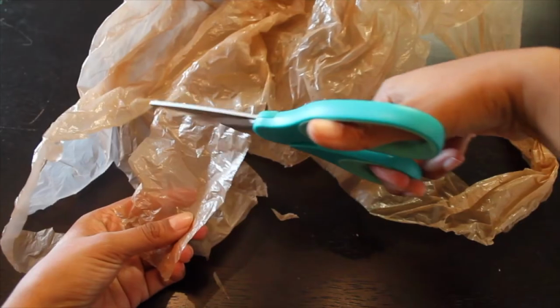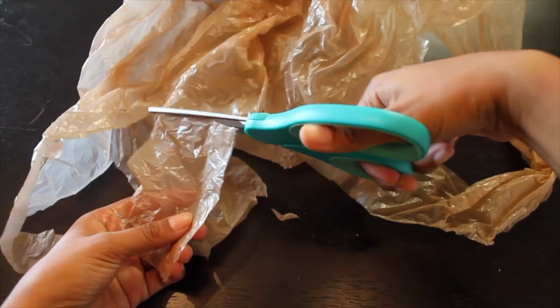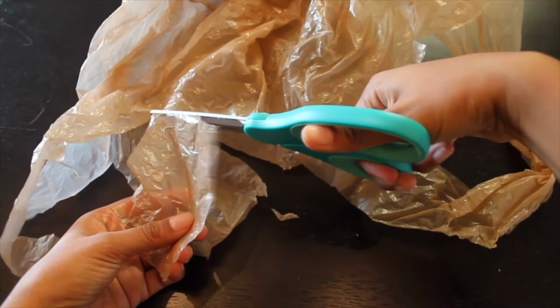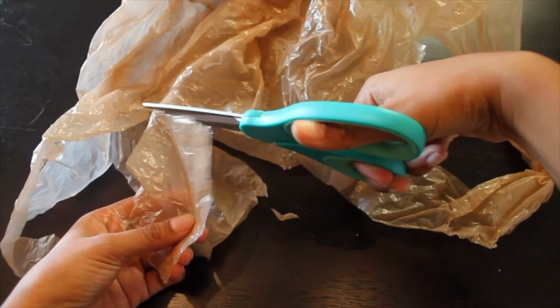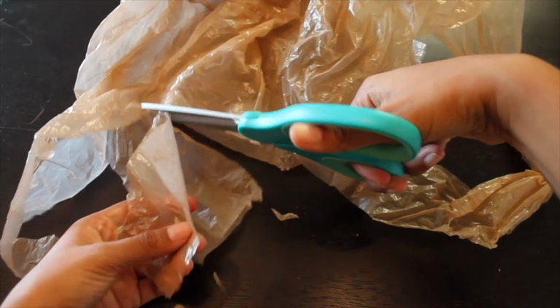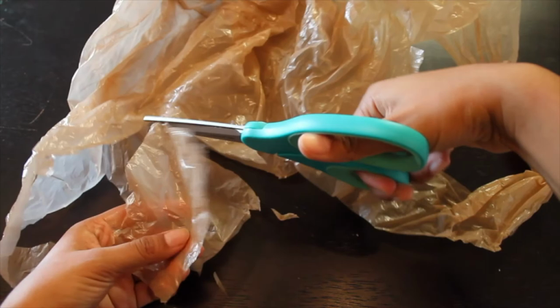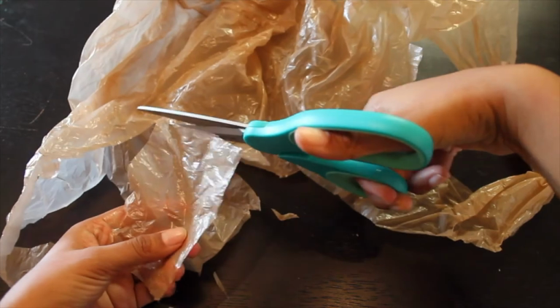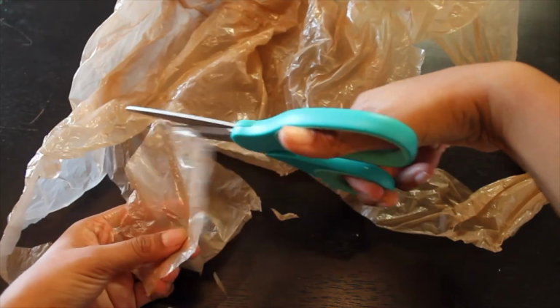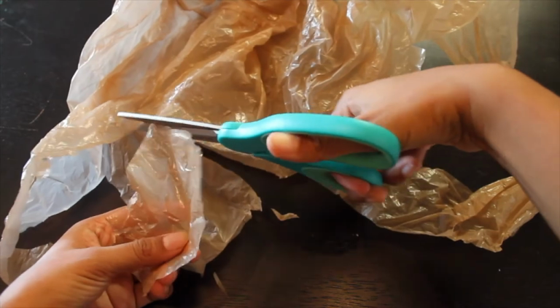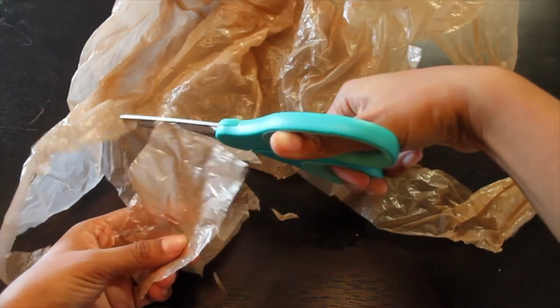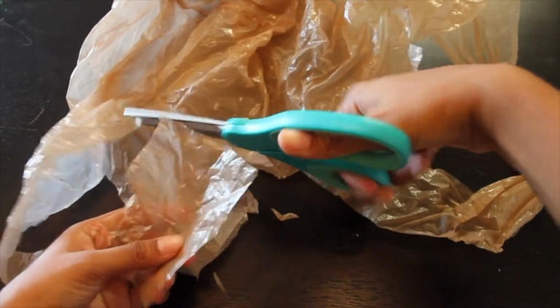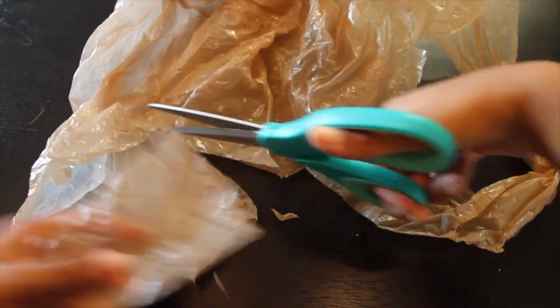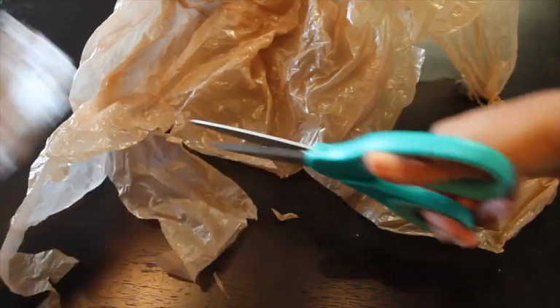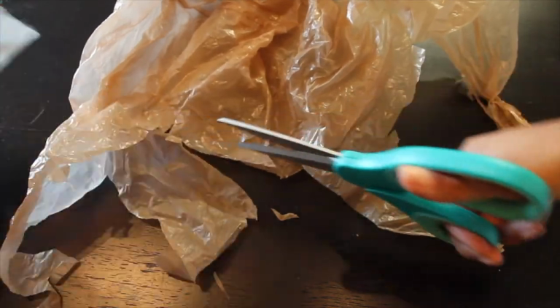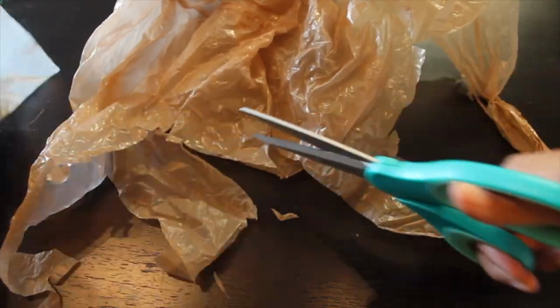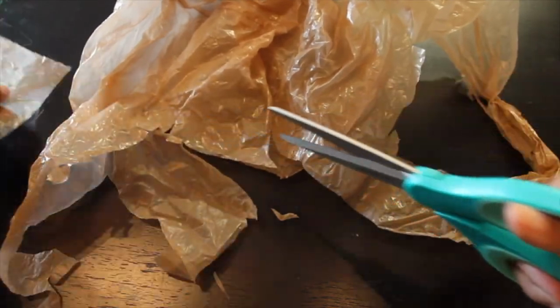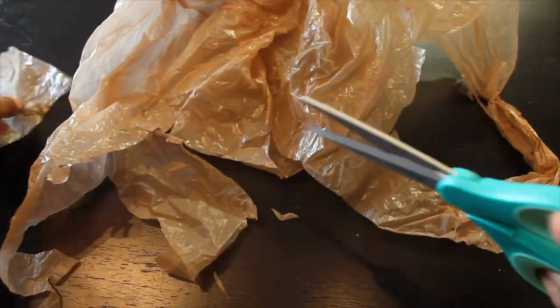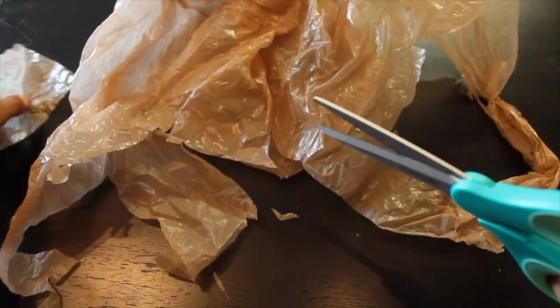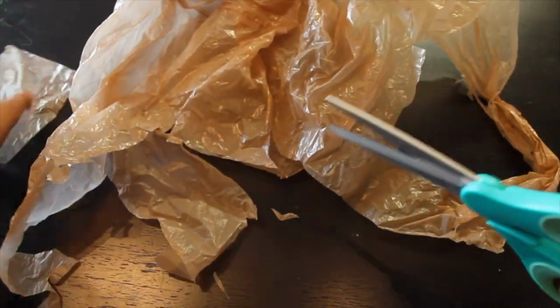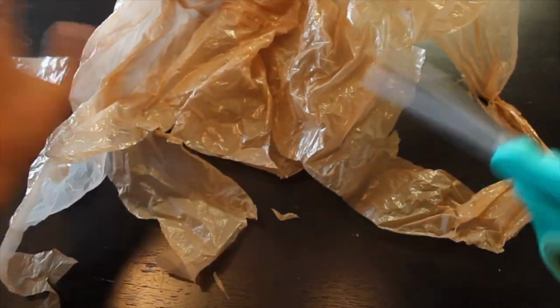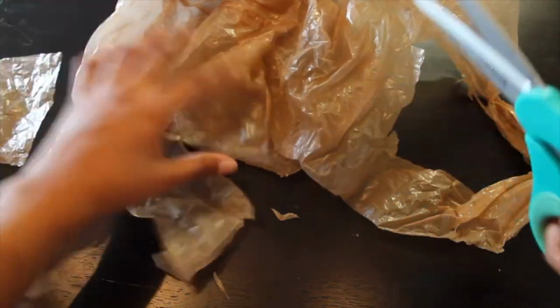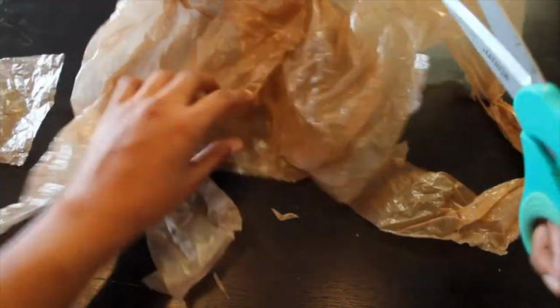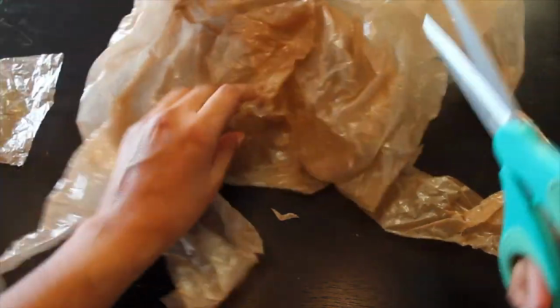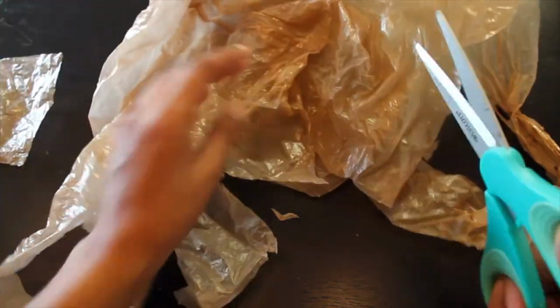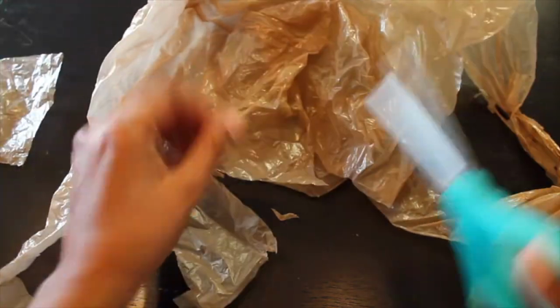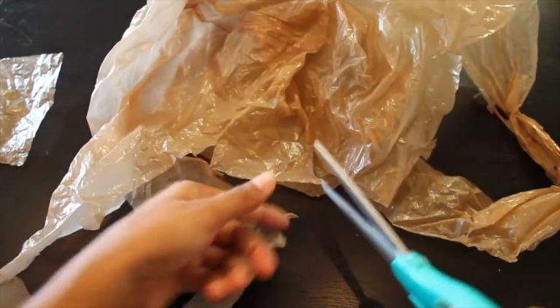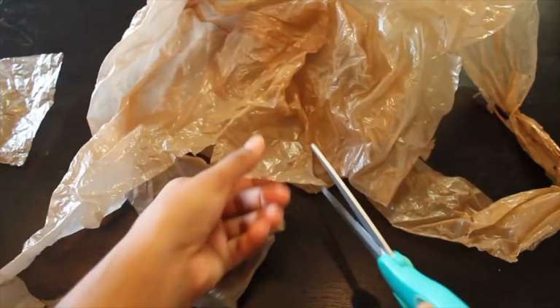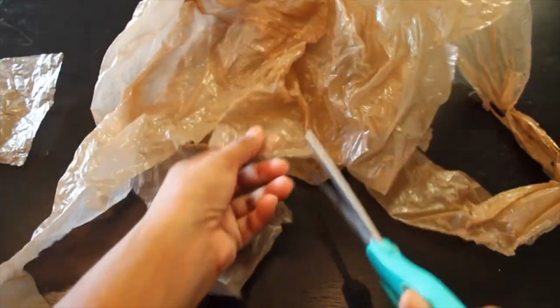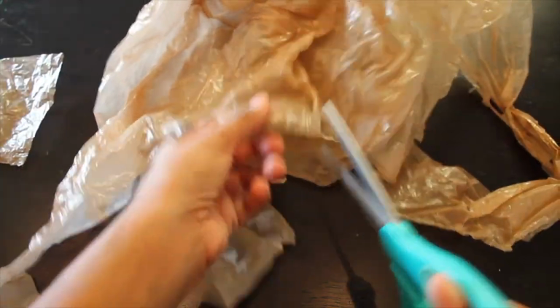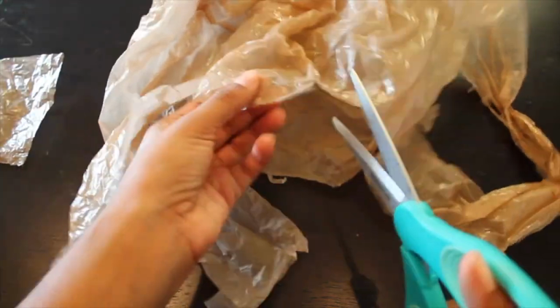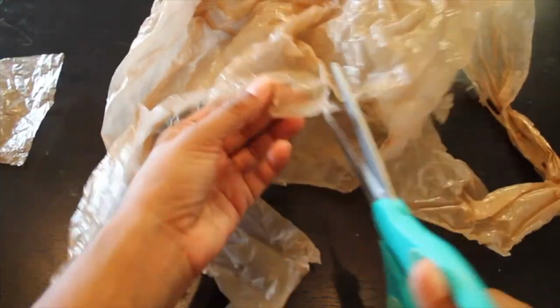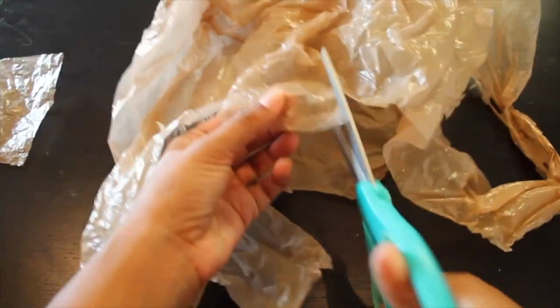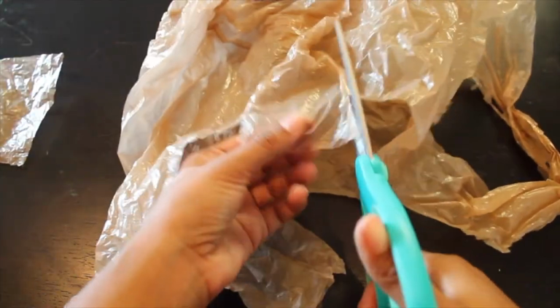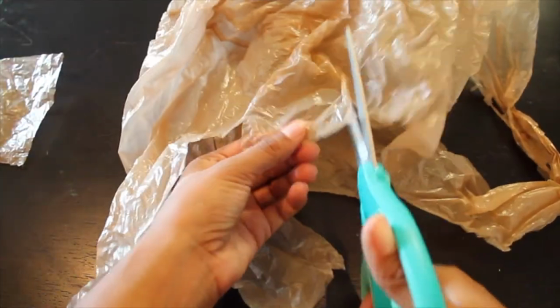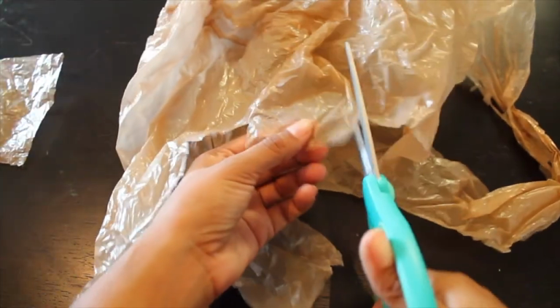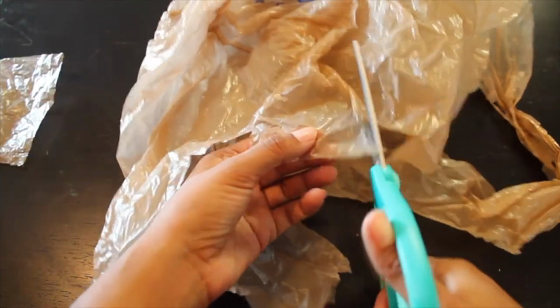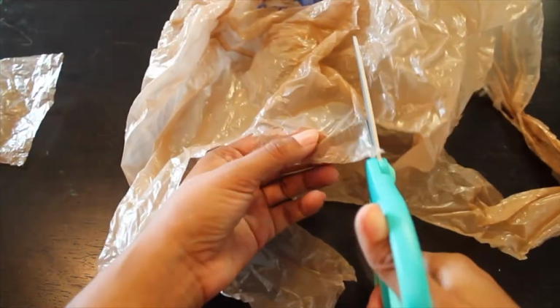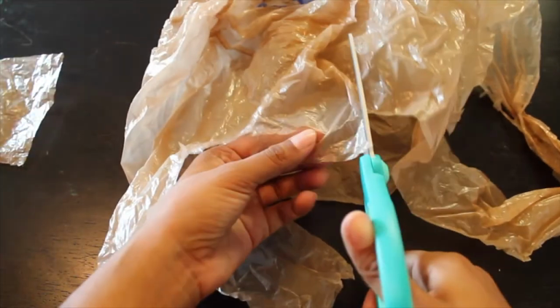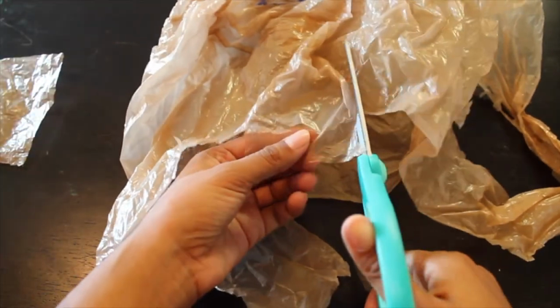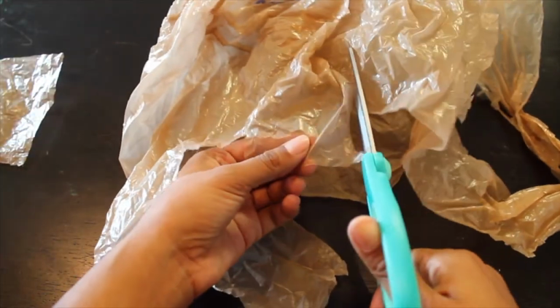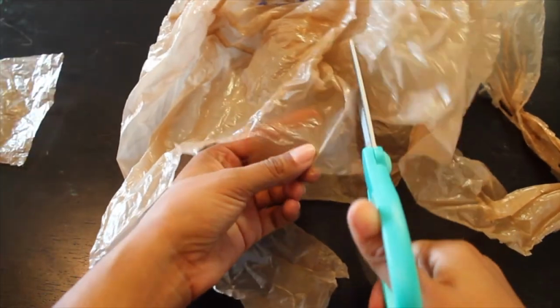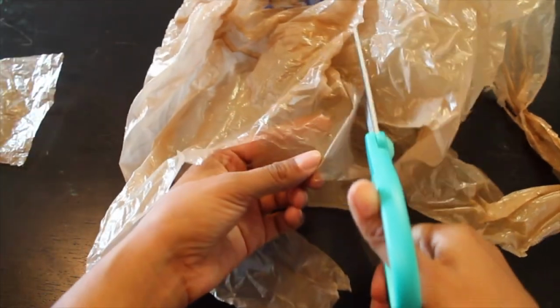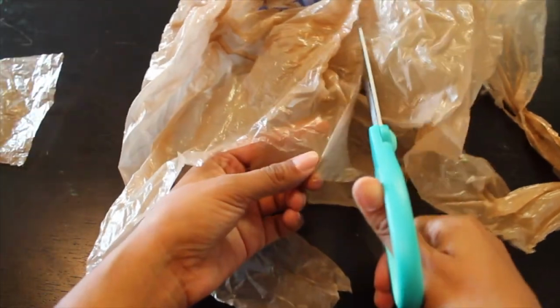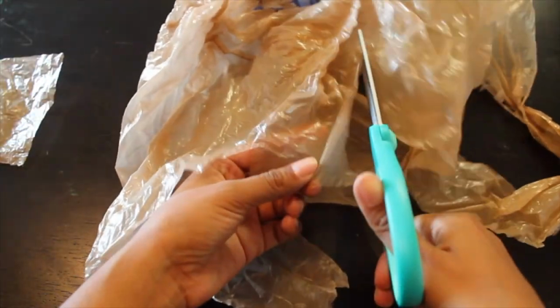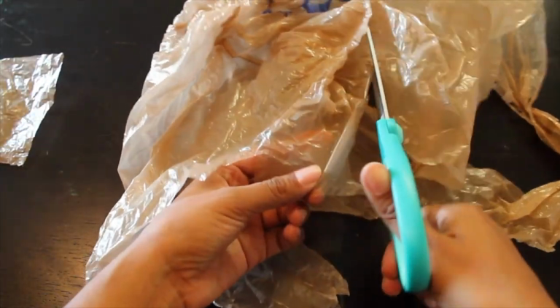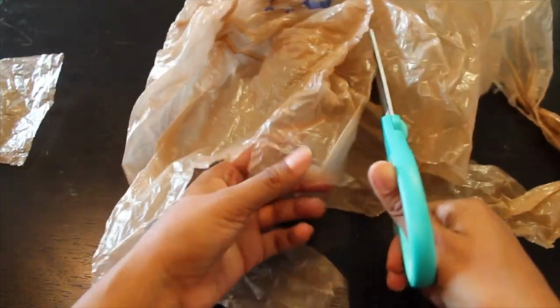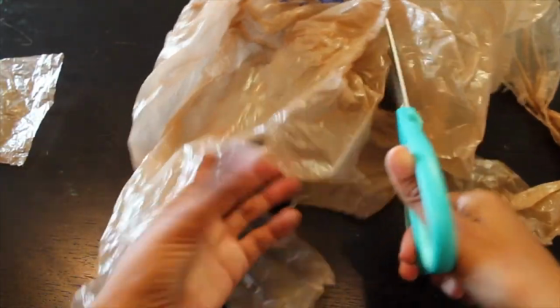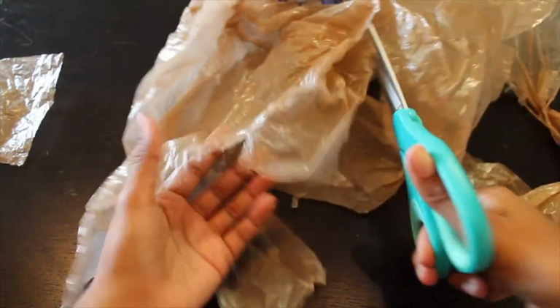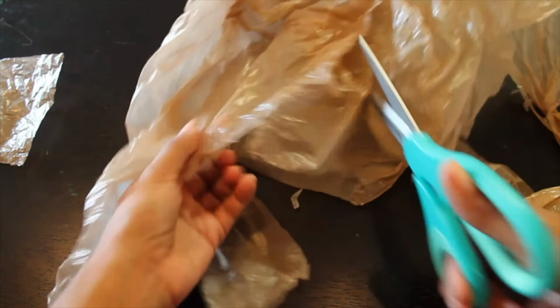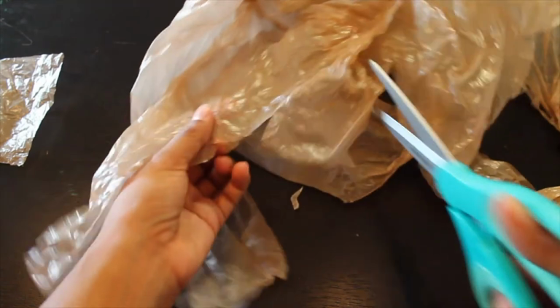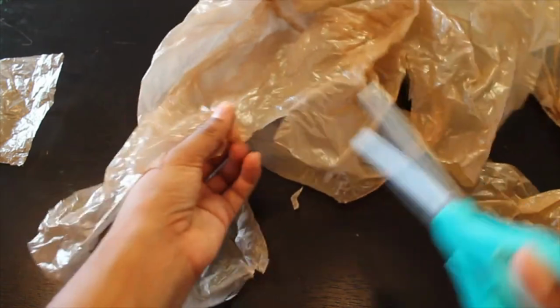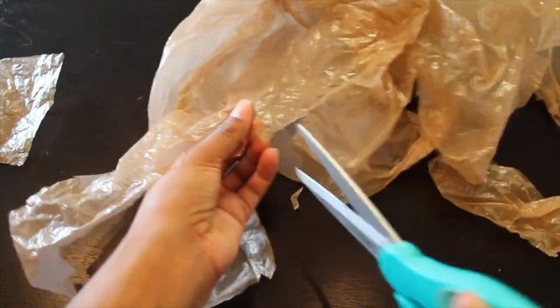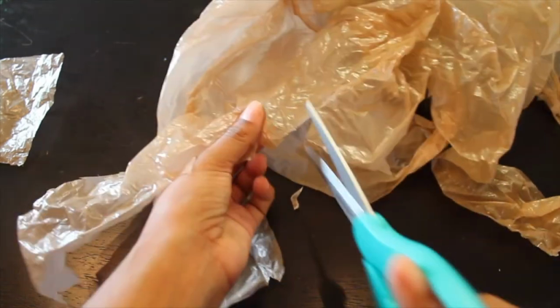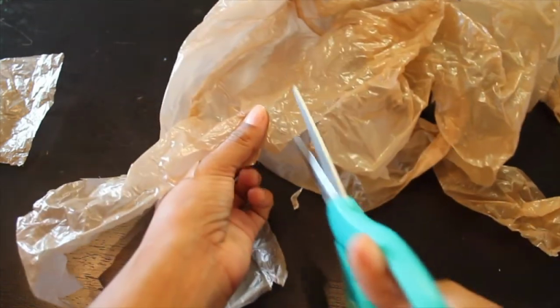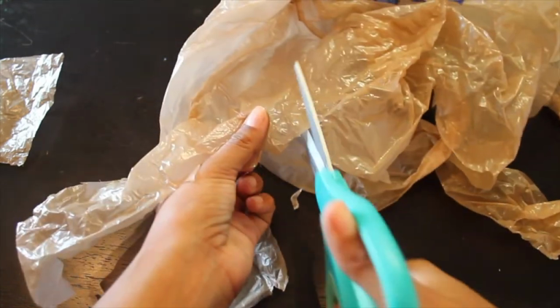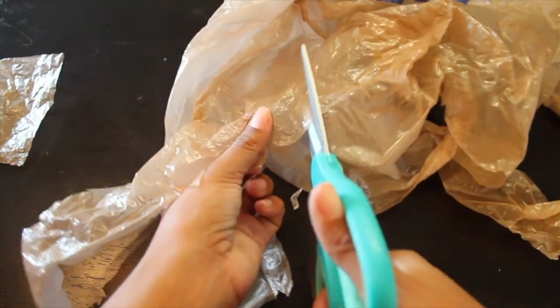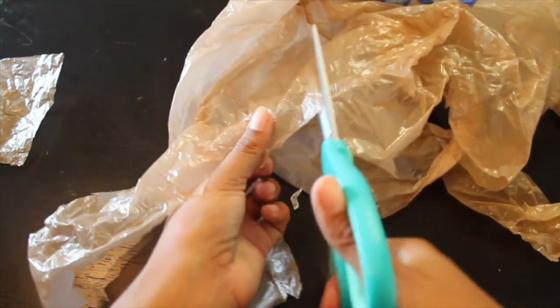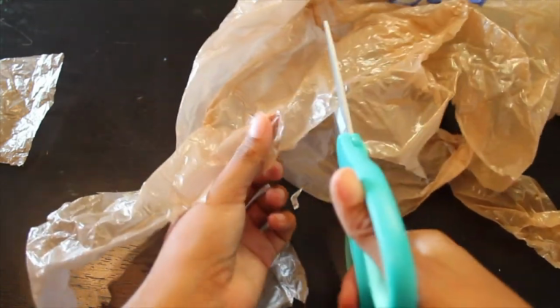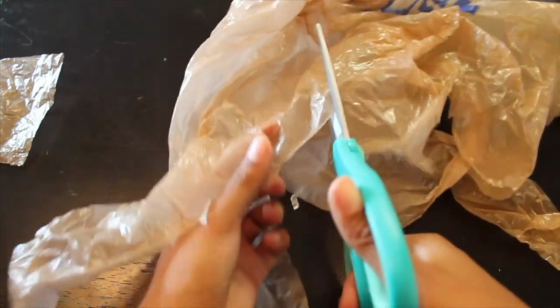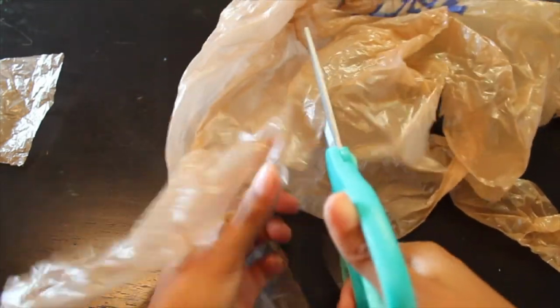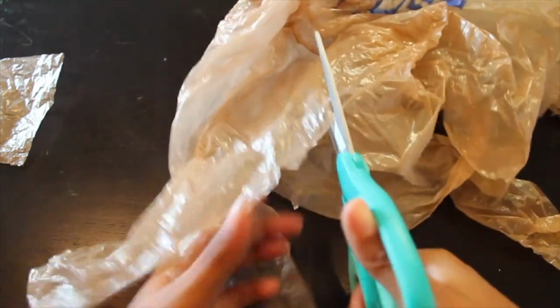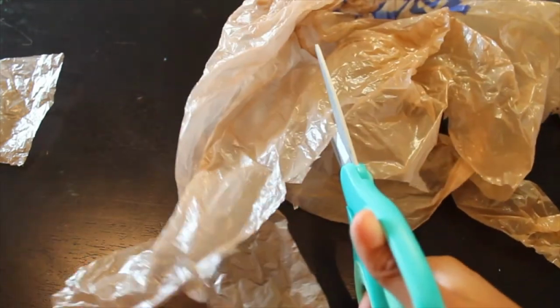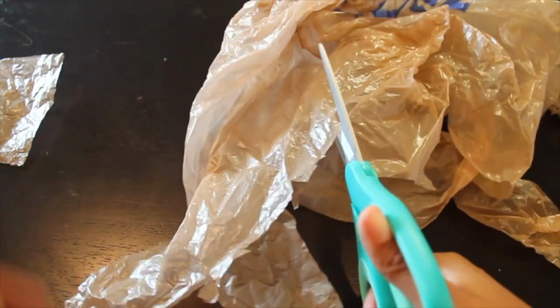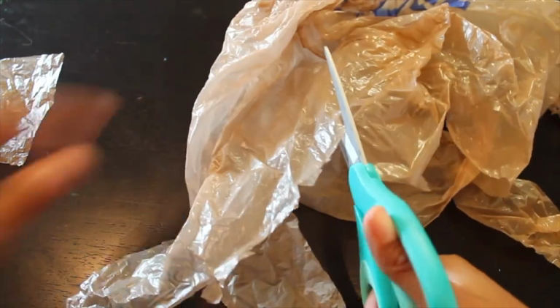And cut two squares out of the grocery bag. Cuando hayas terminado, corta dos cuadrados de la bolsa de supermercado.